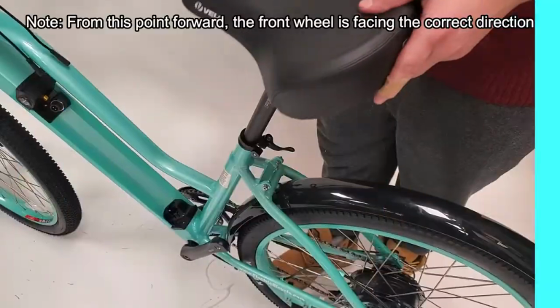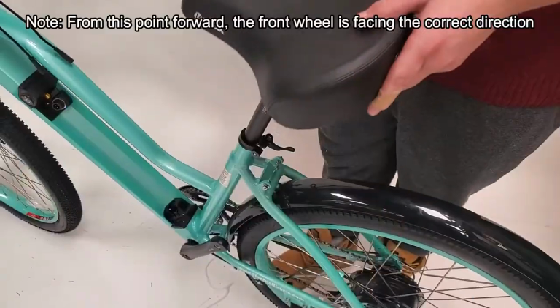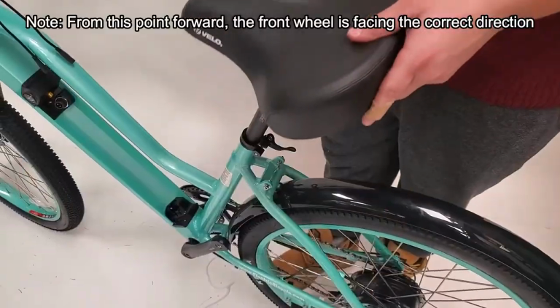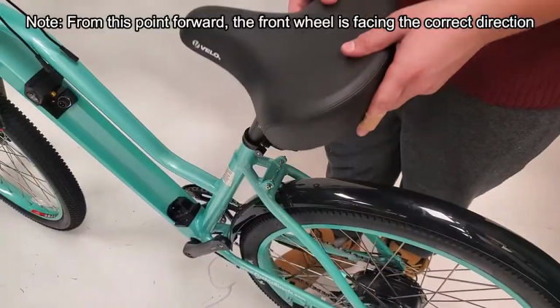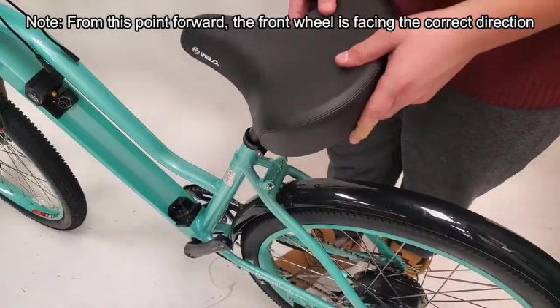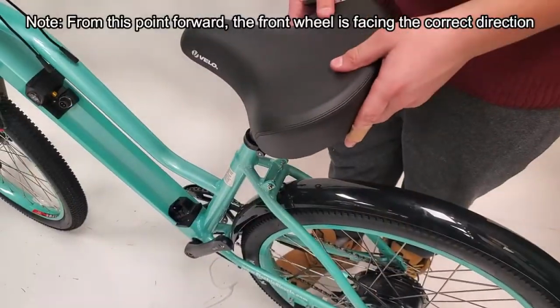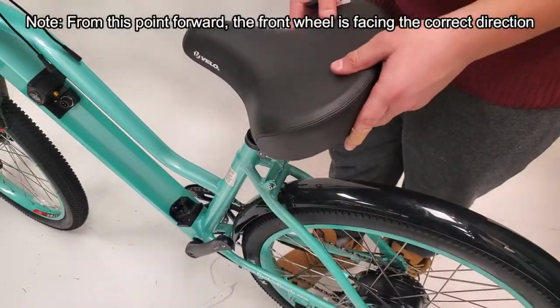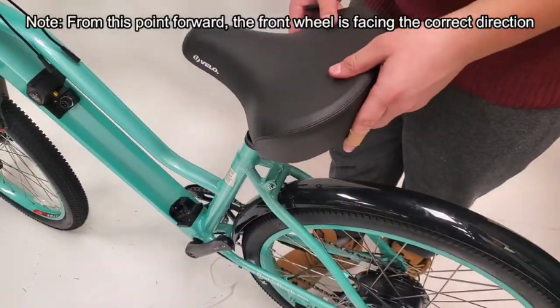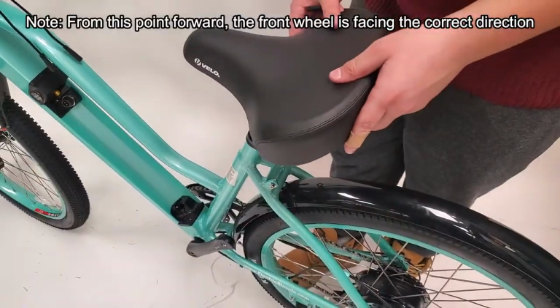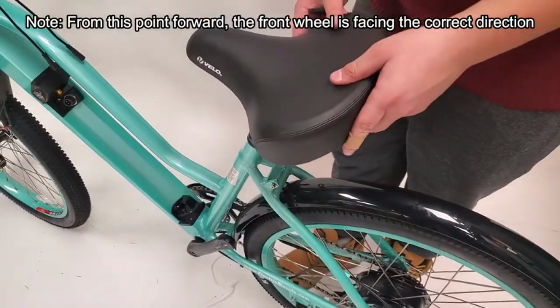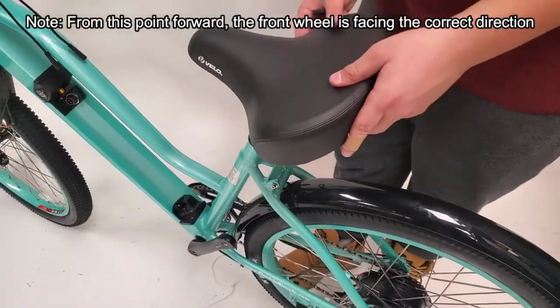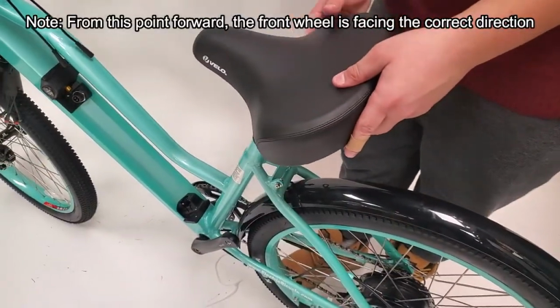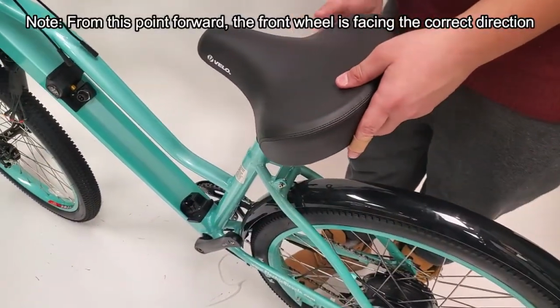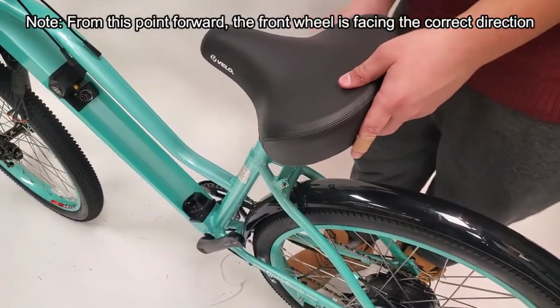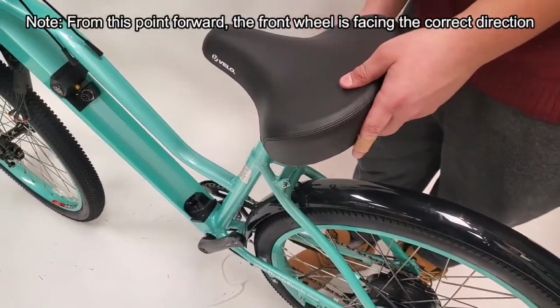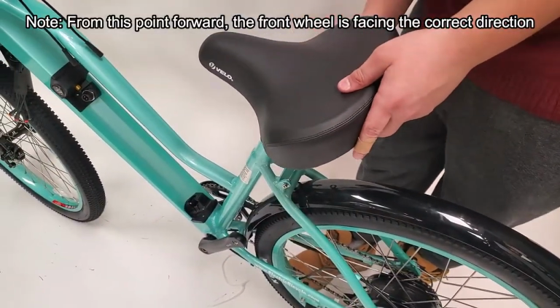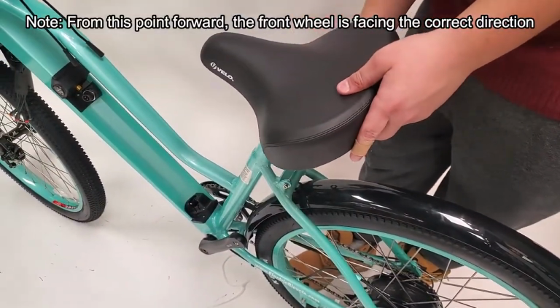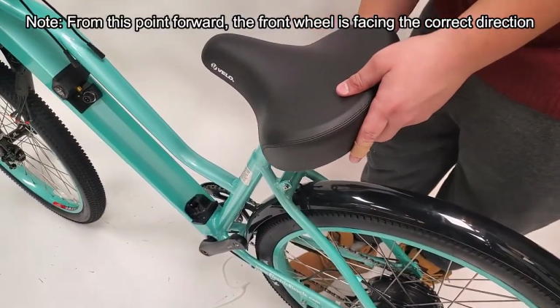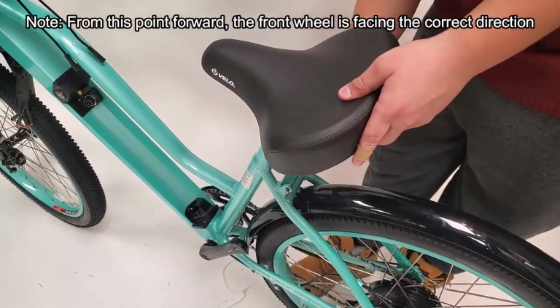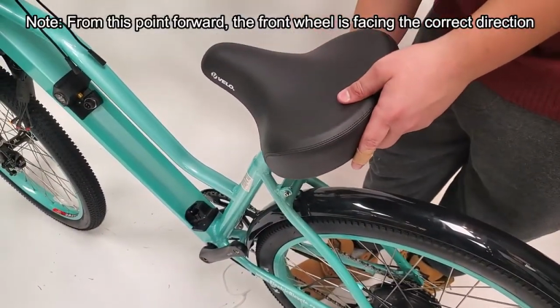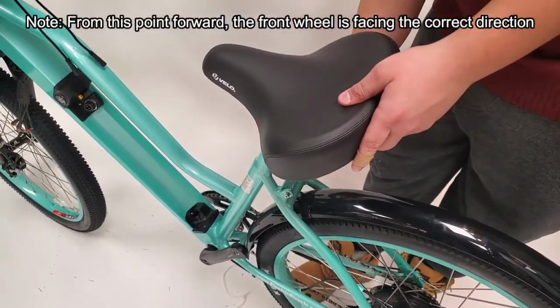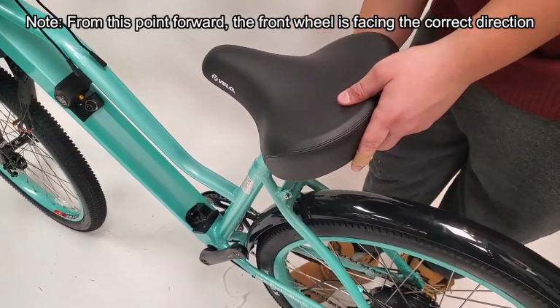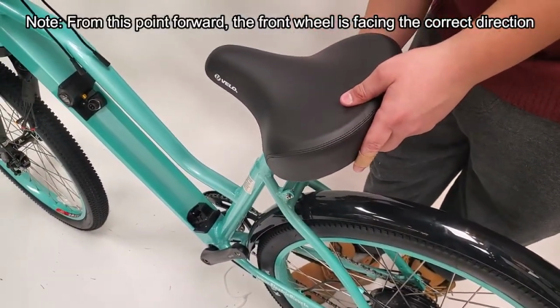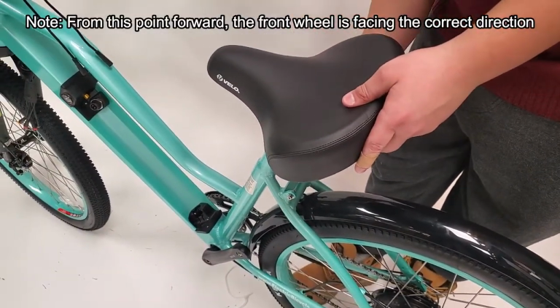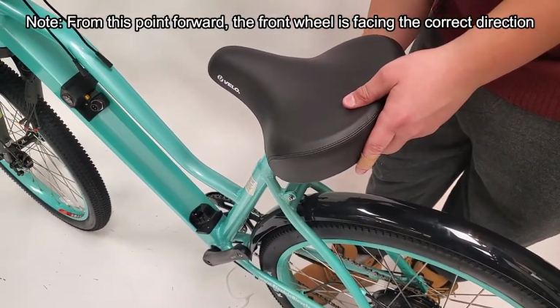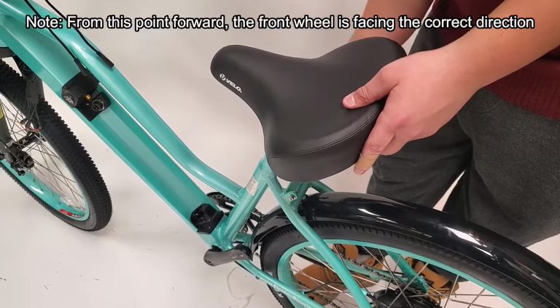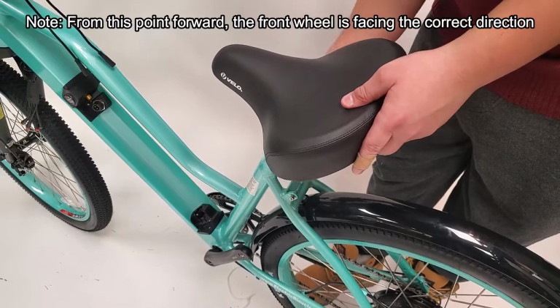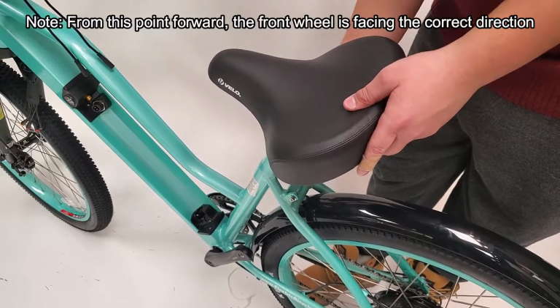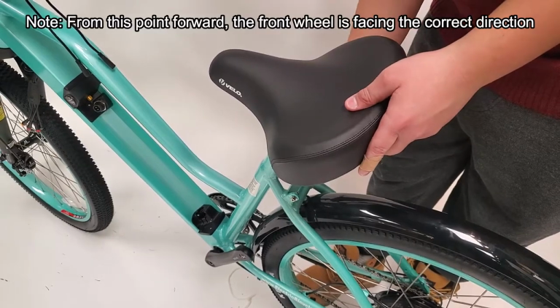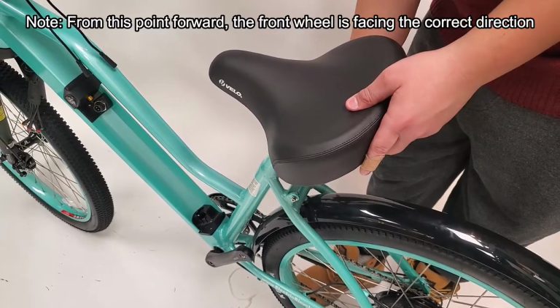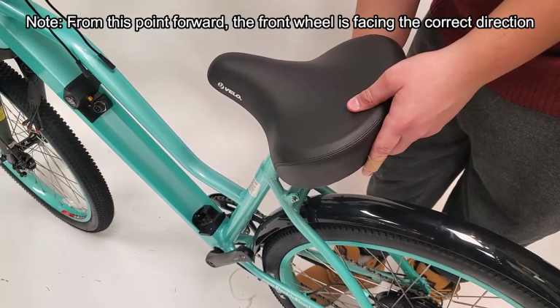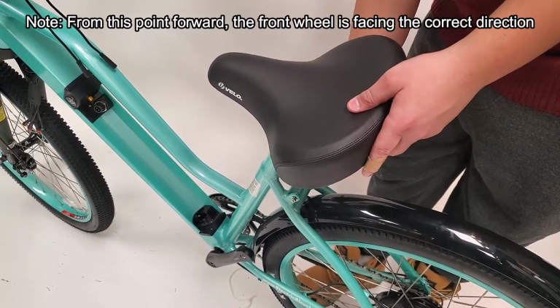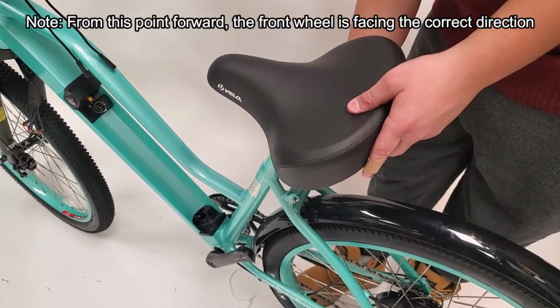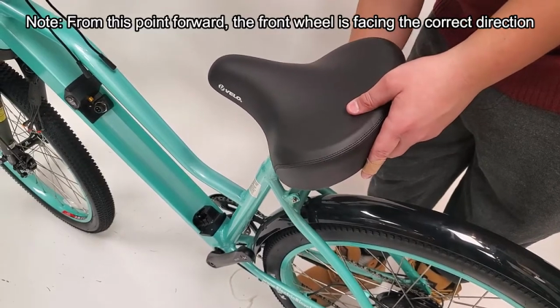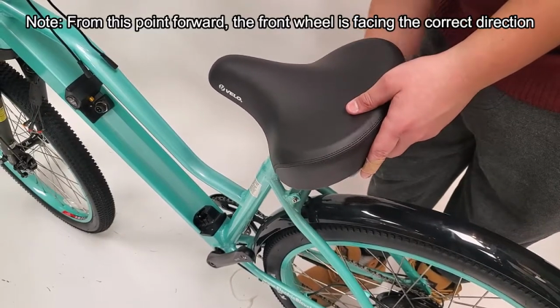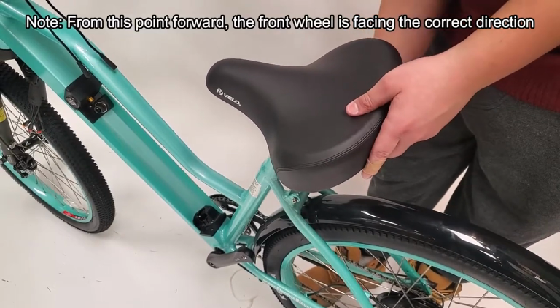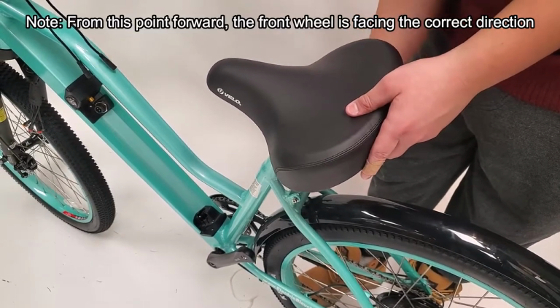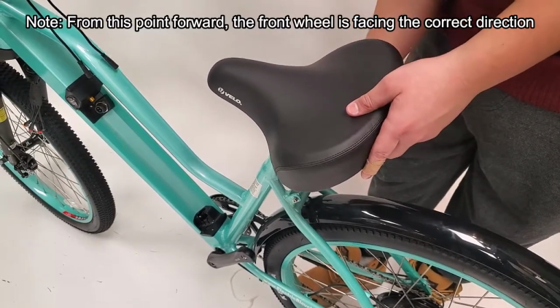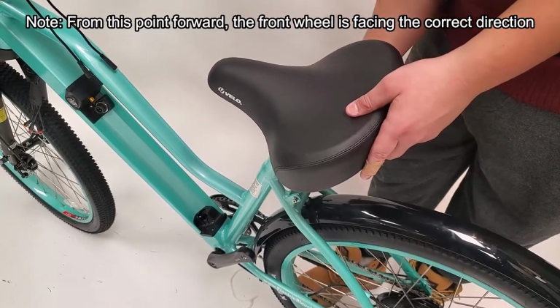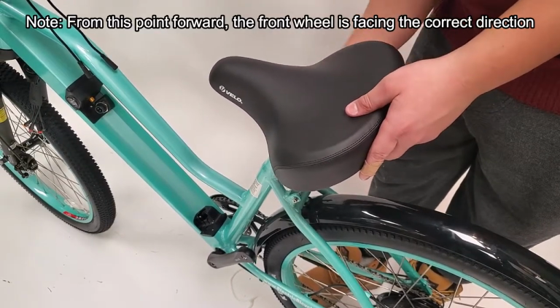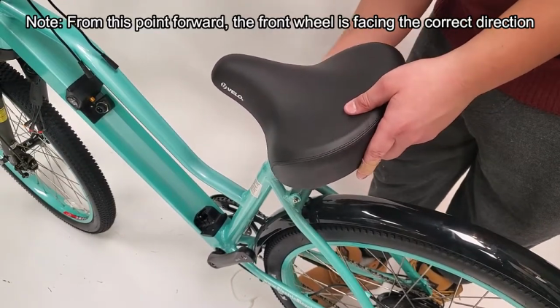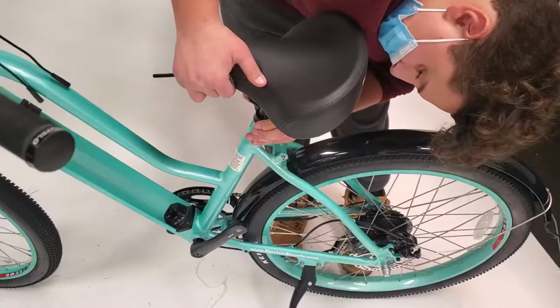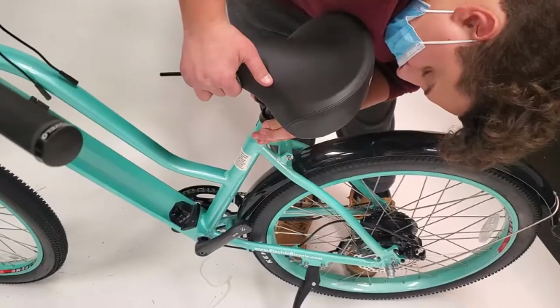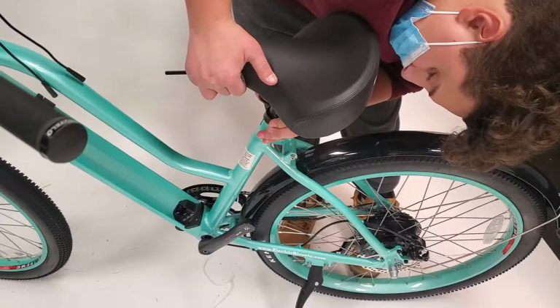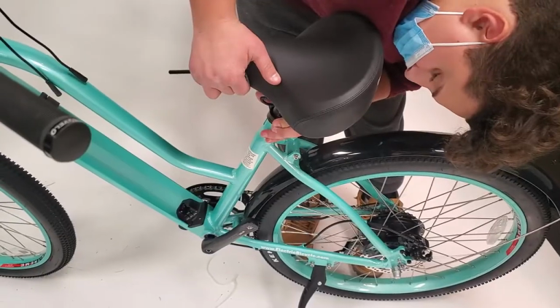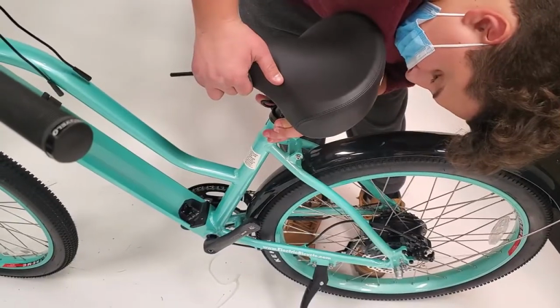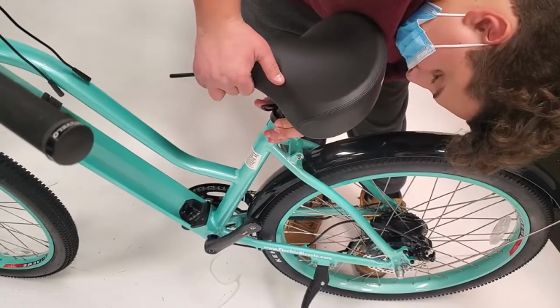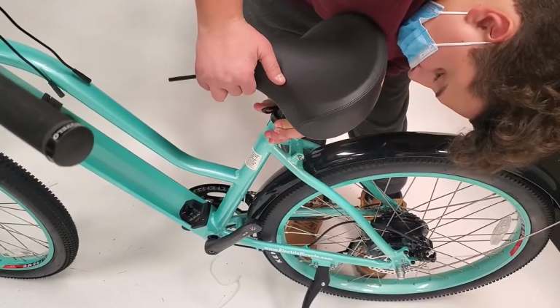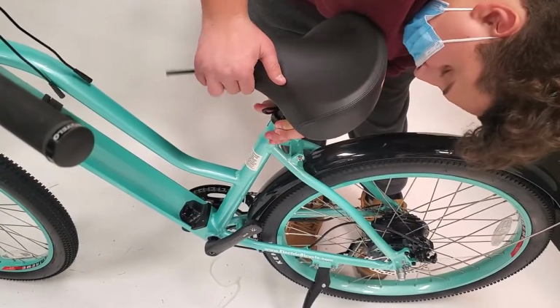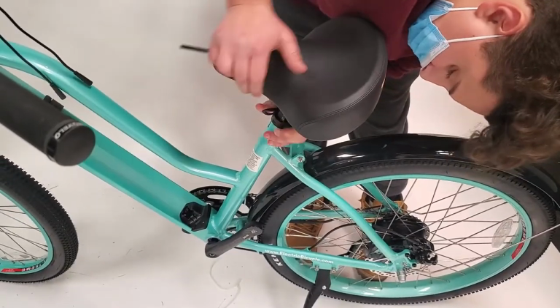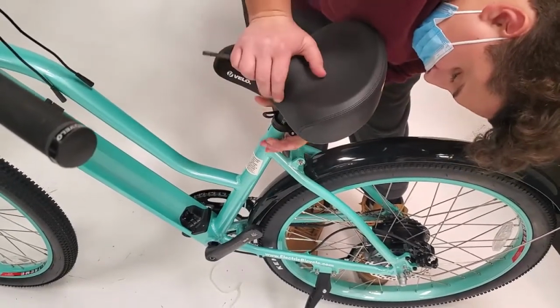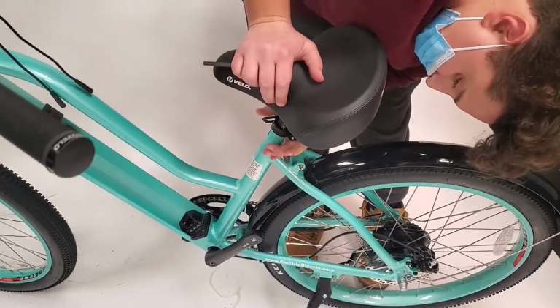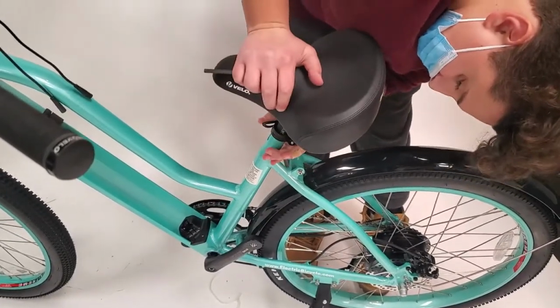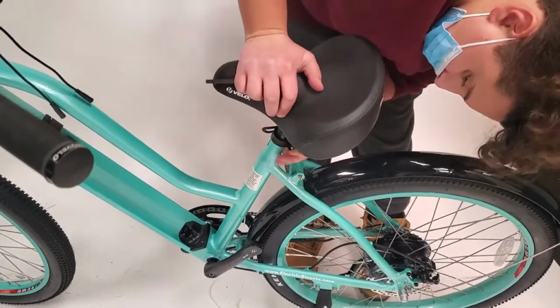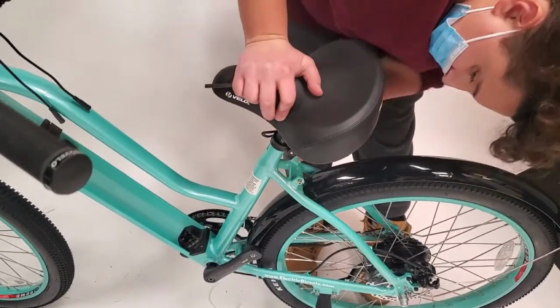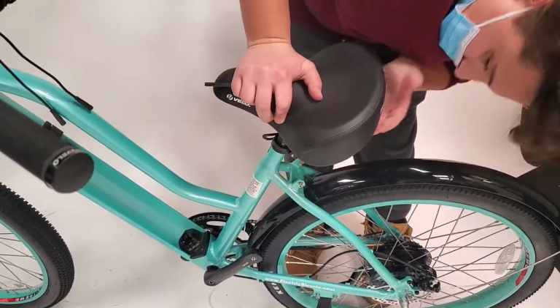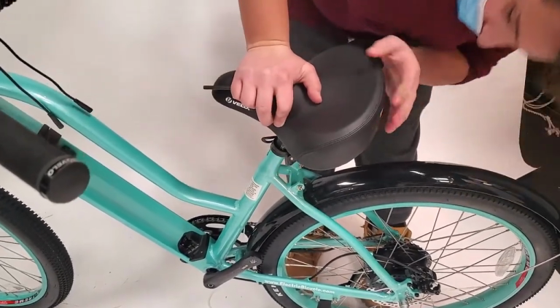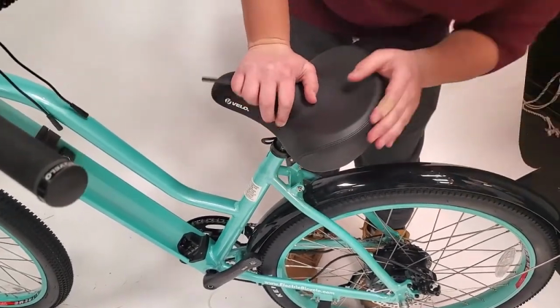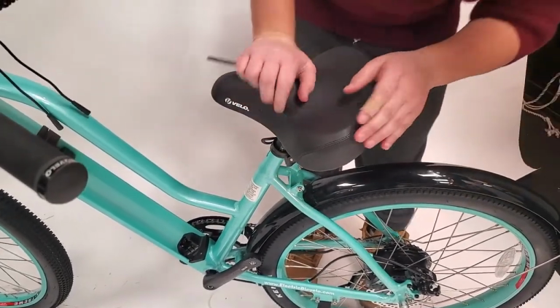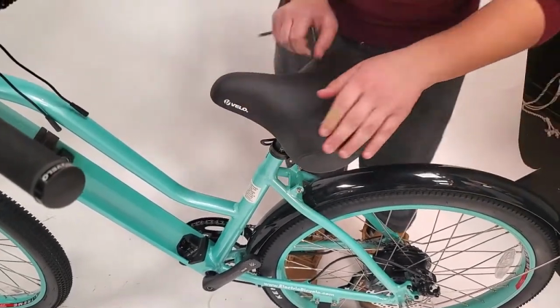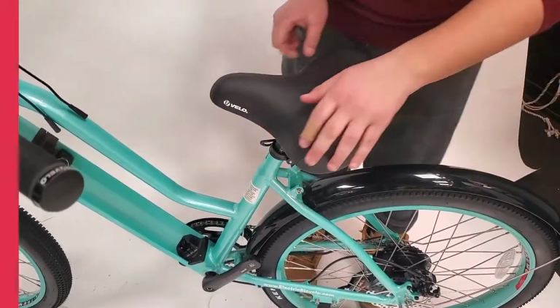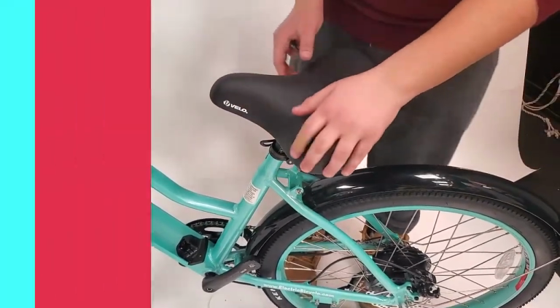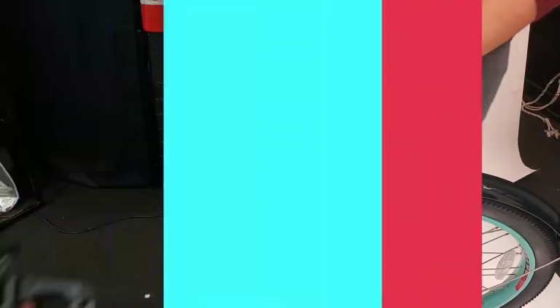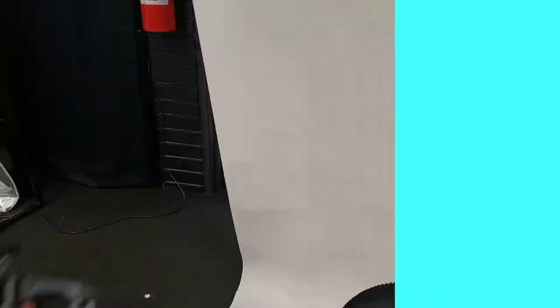Installing the seat is fast and easy. Start by sliding the seat into place using the attached pole, then proceed by securing it into place with the clamp.